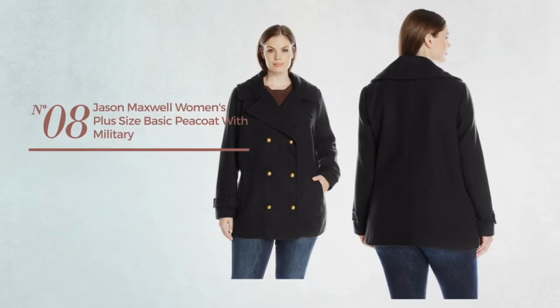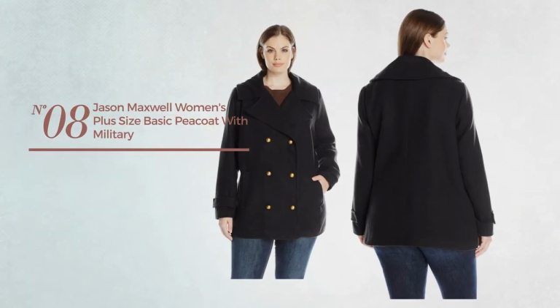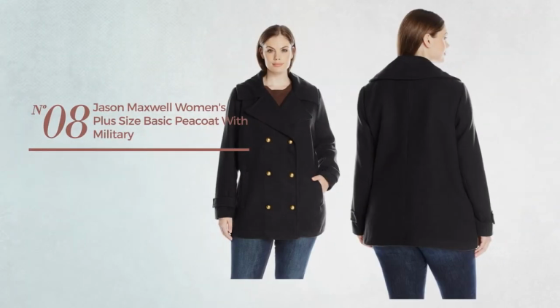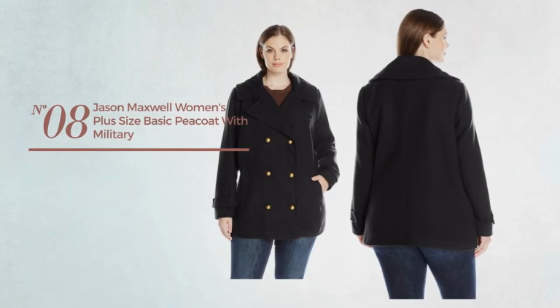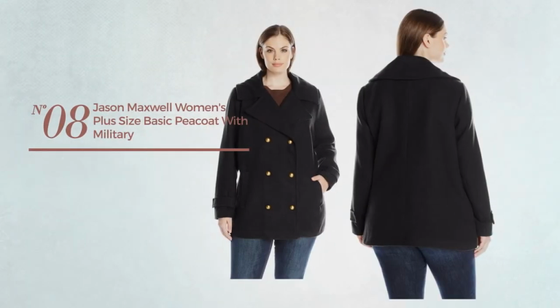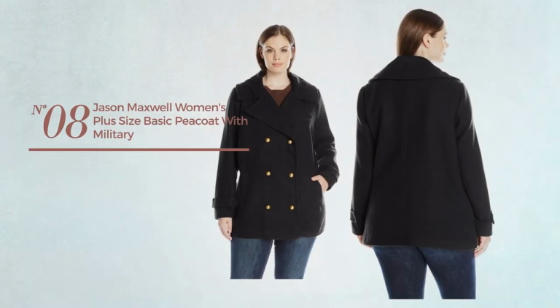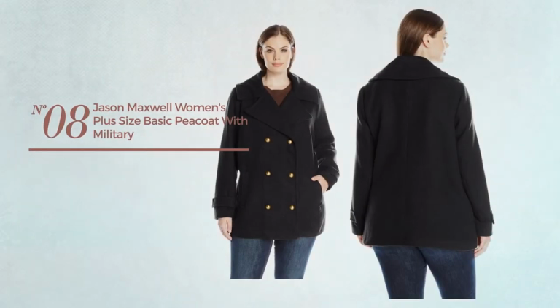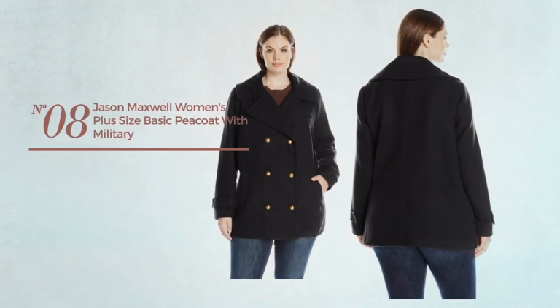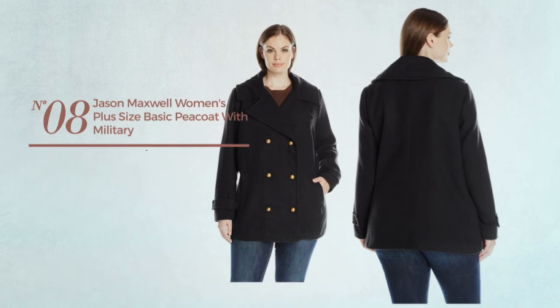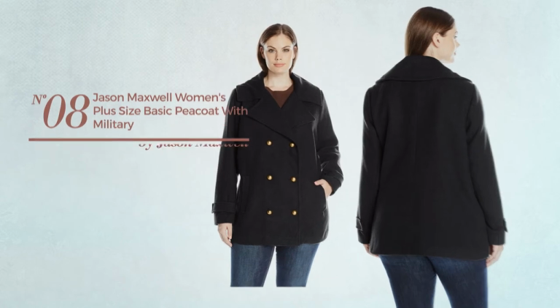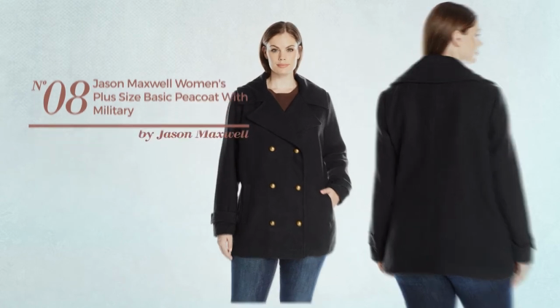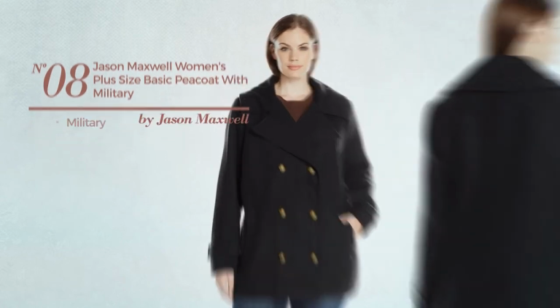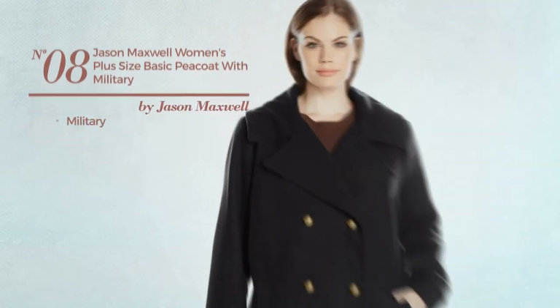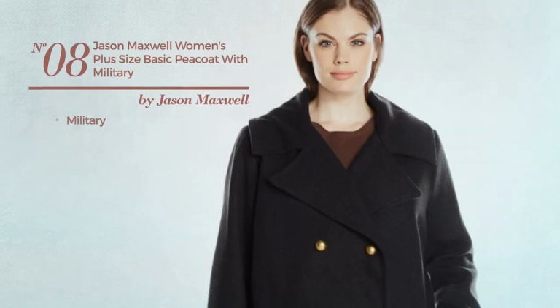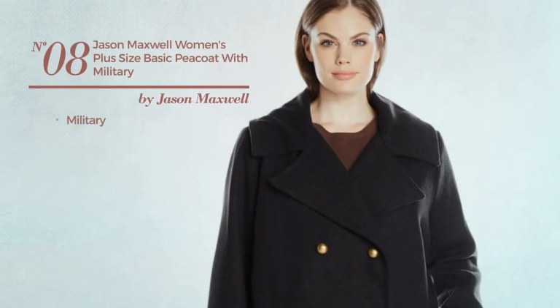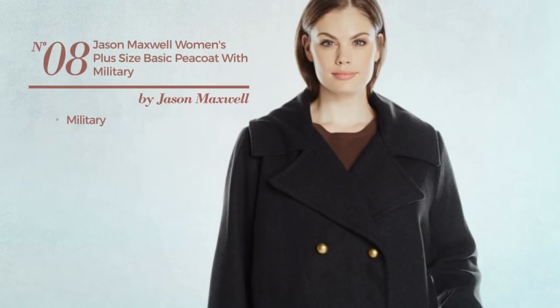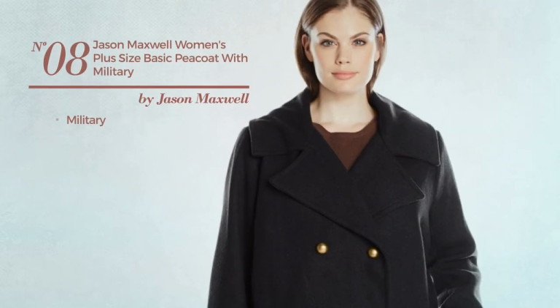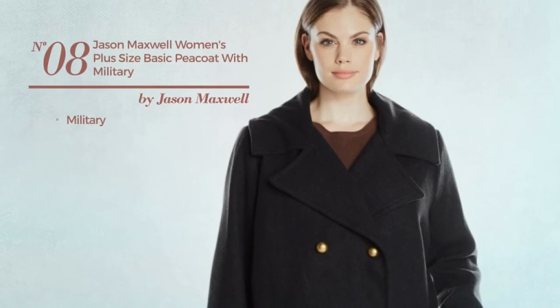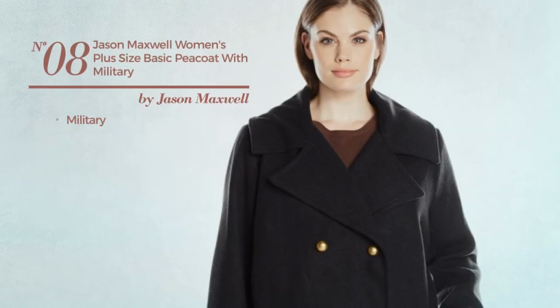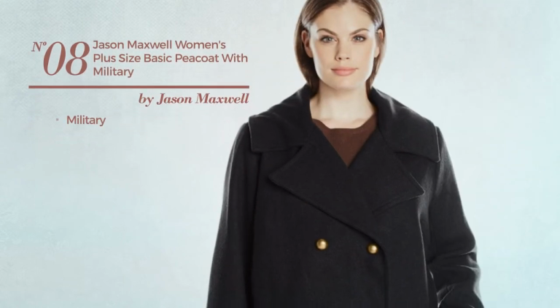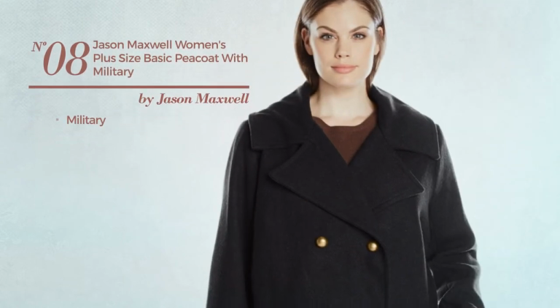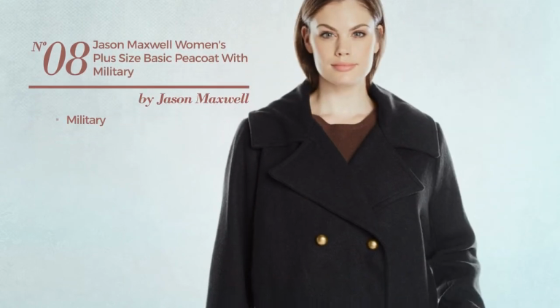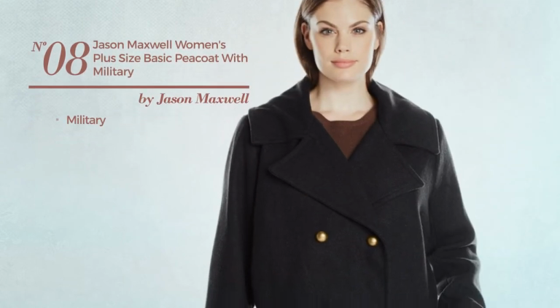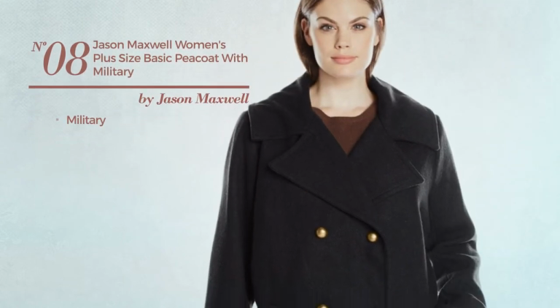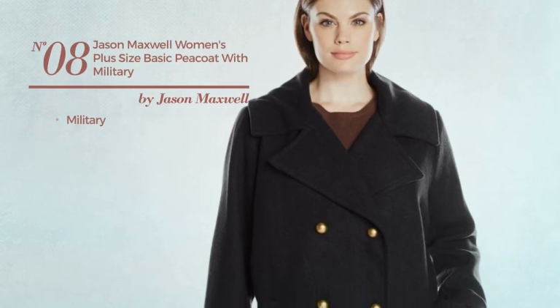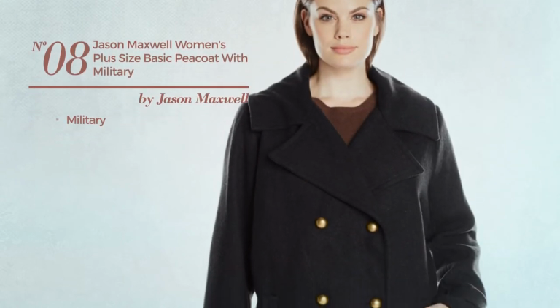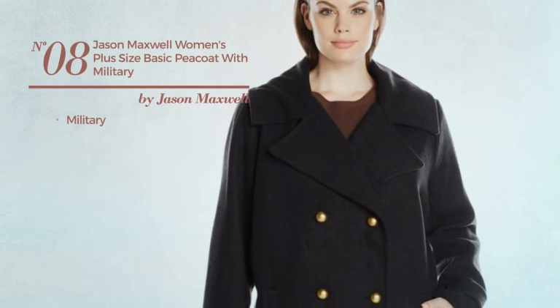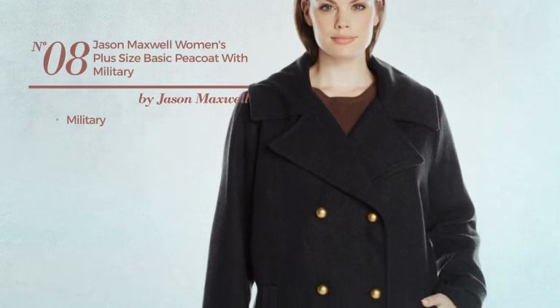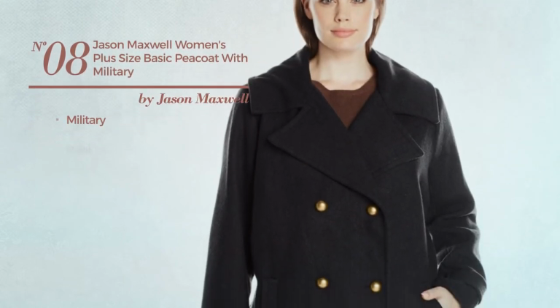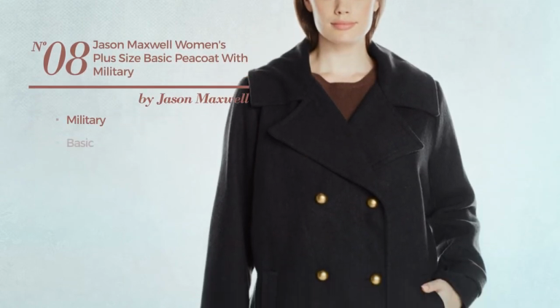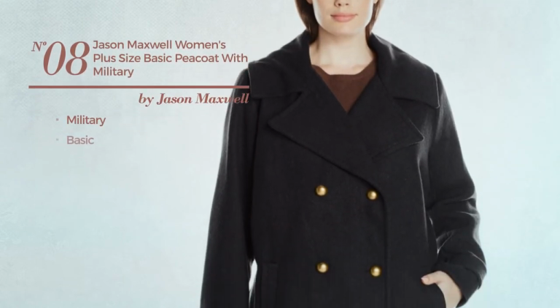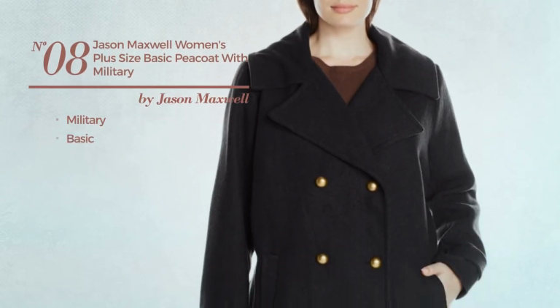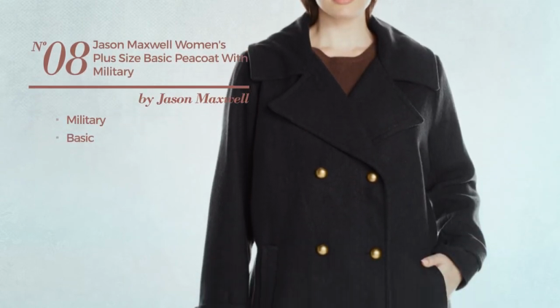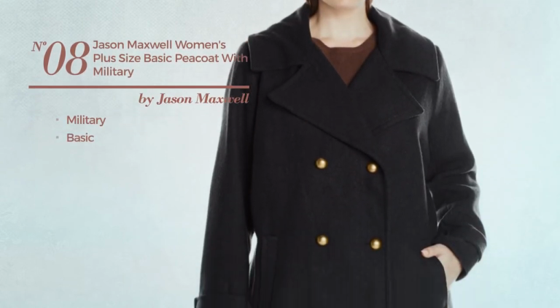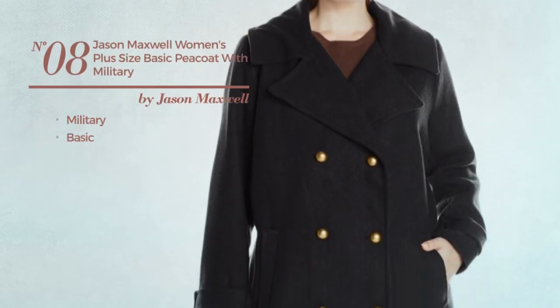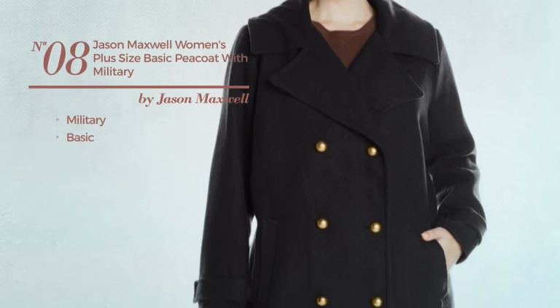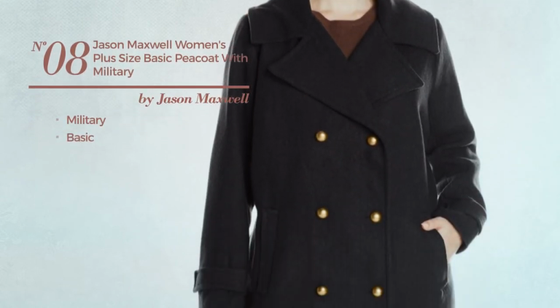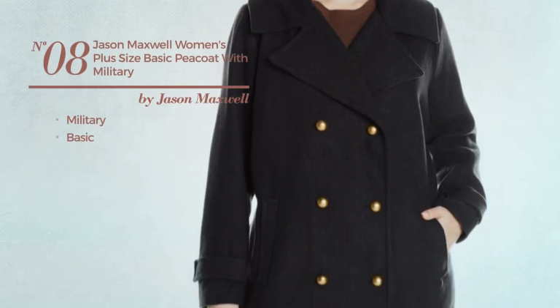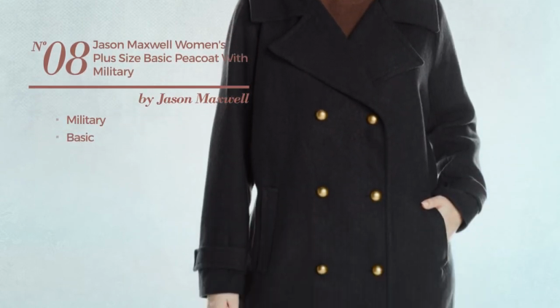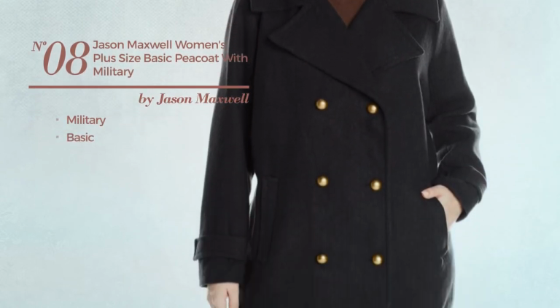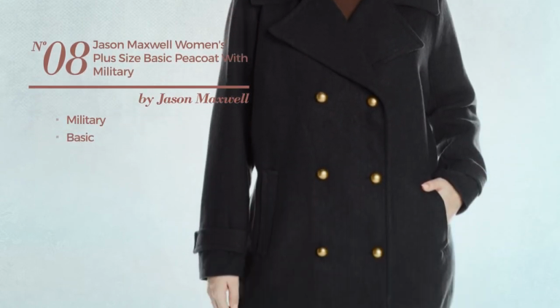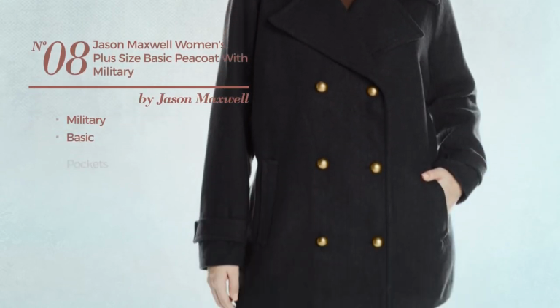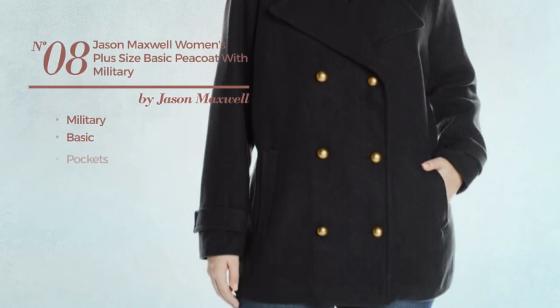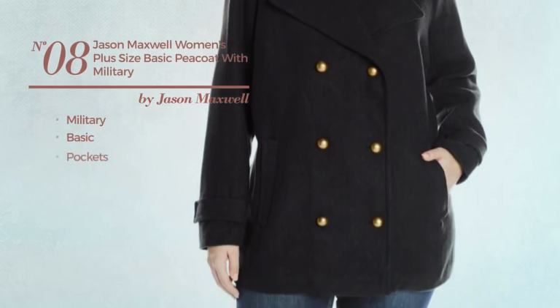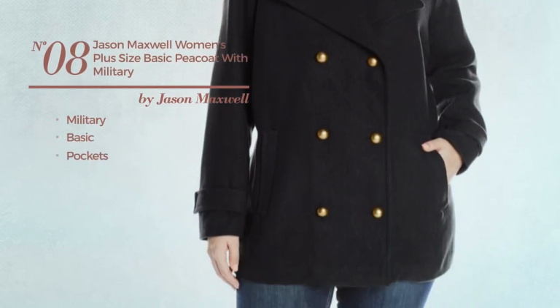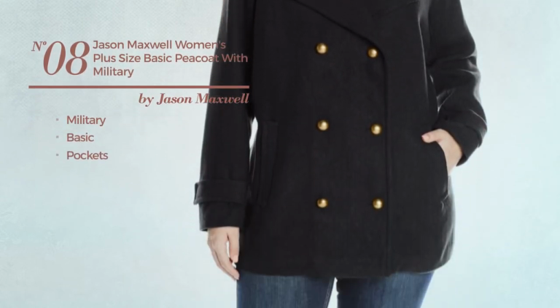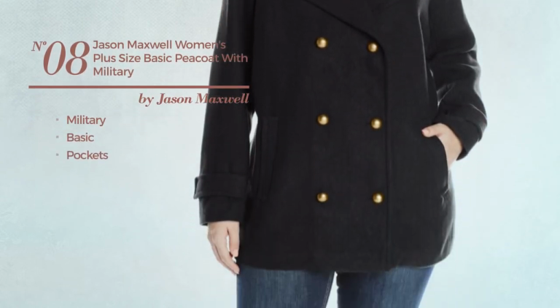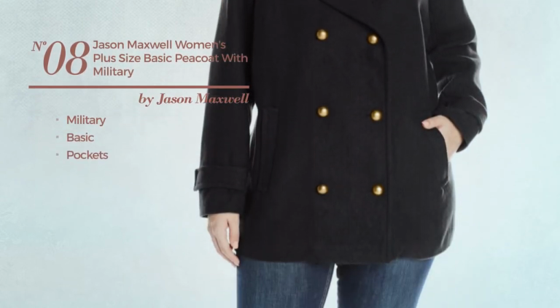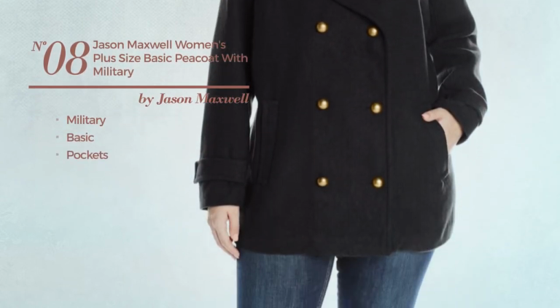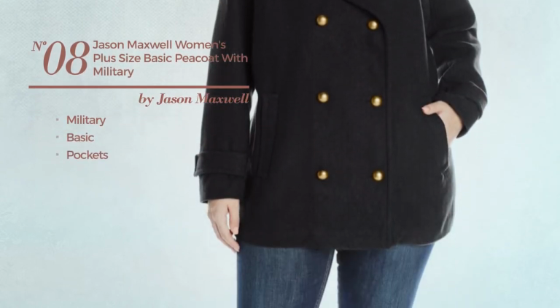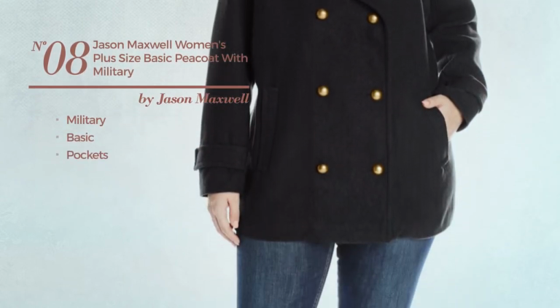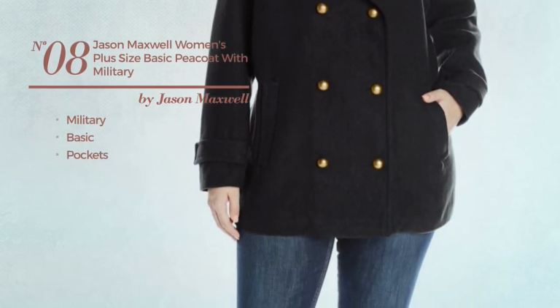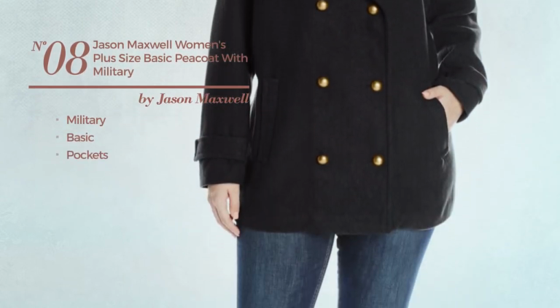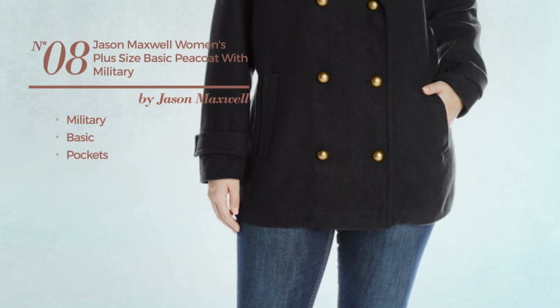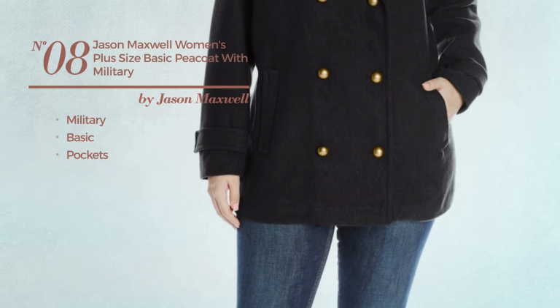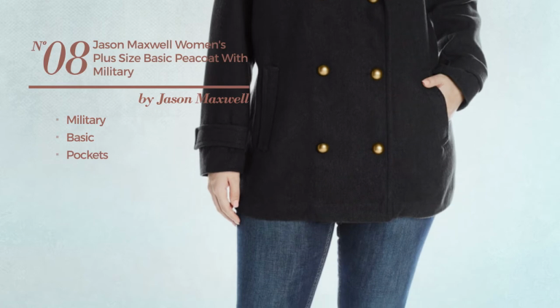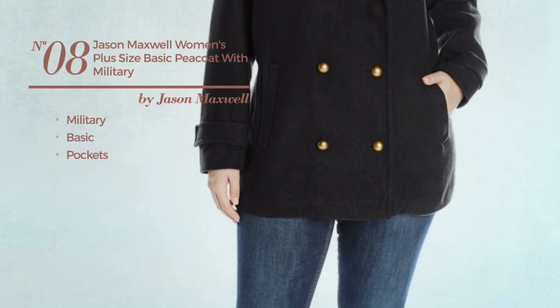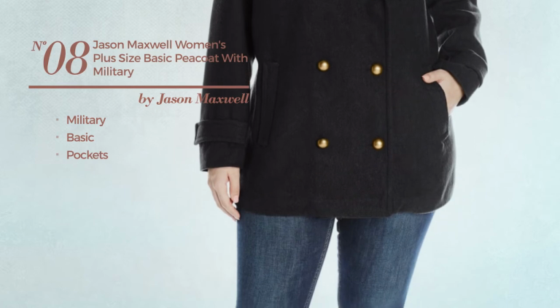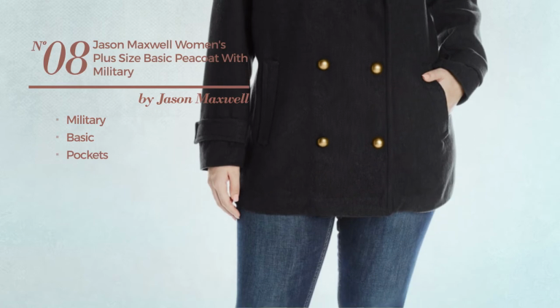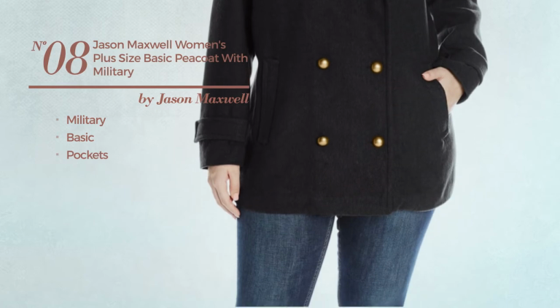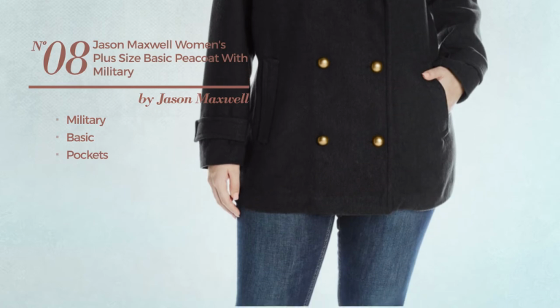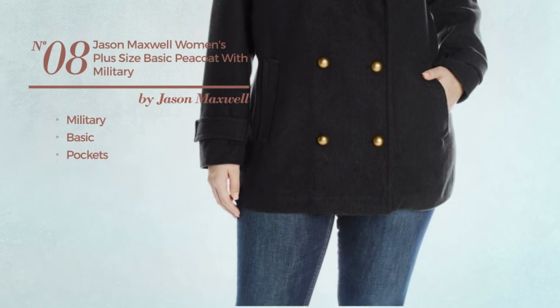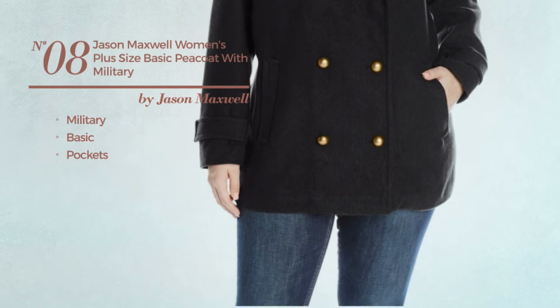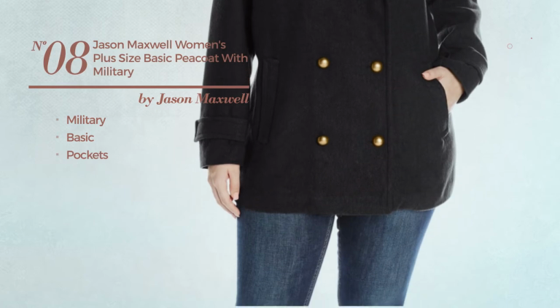Number 8. A military coat. Featuring a basic look, with a pocket. Available in 3 other colors.